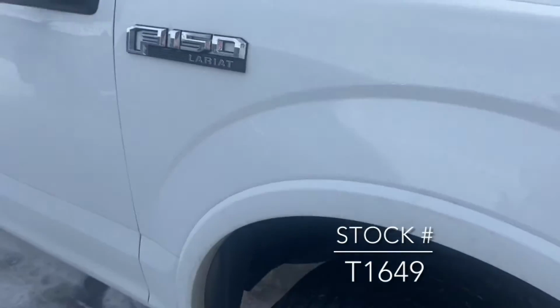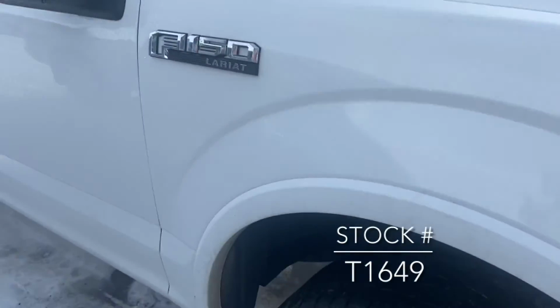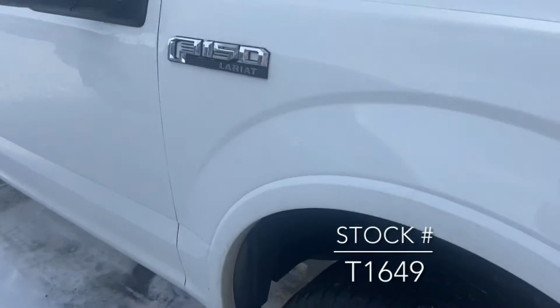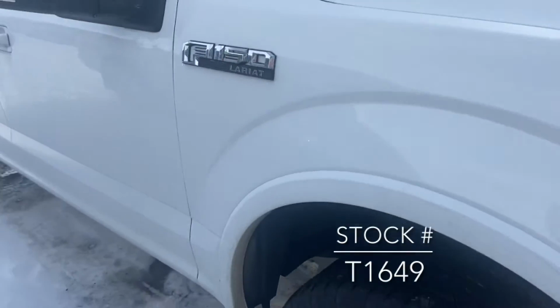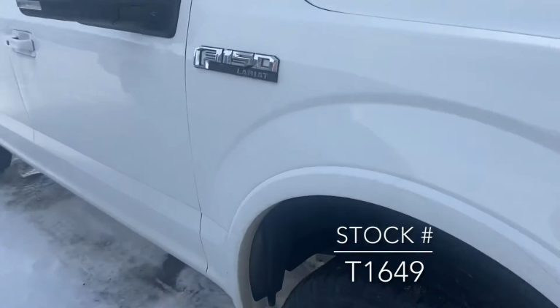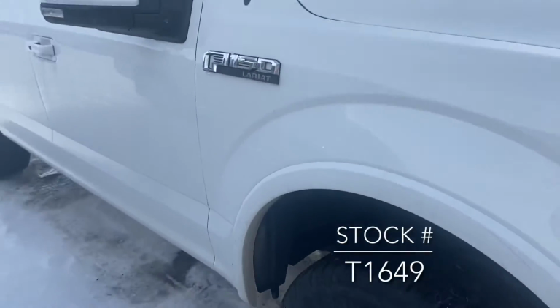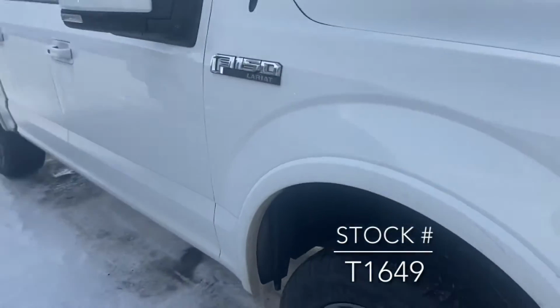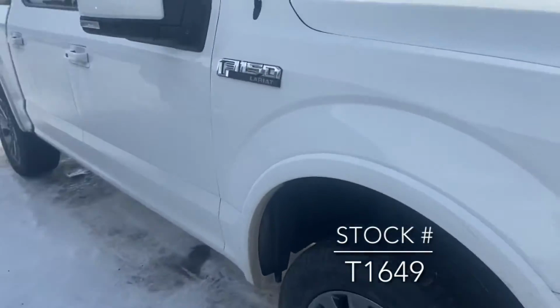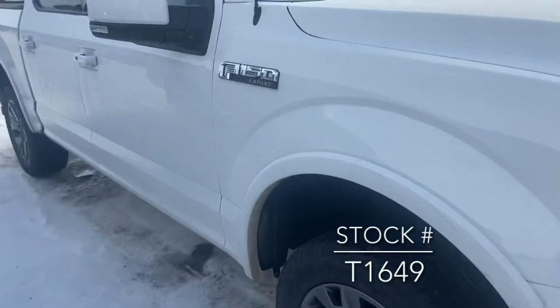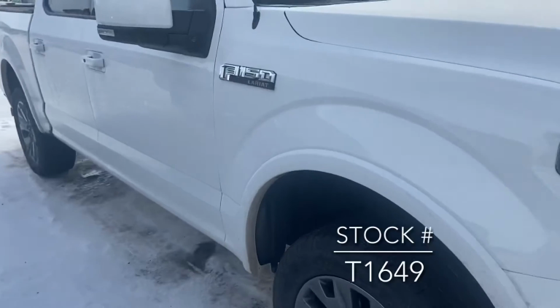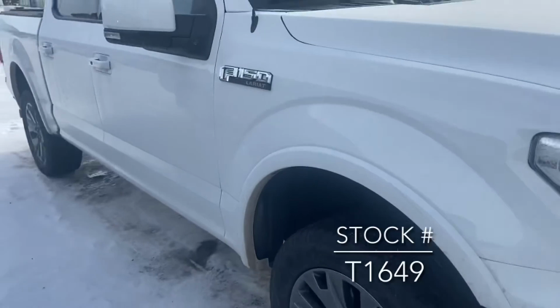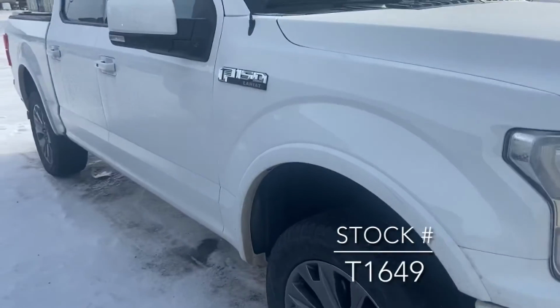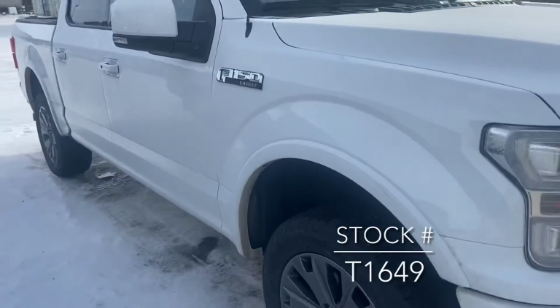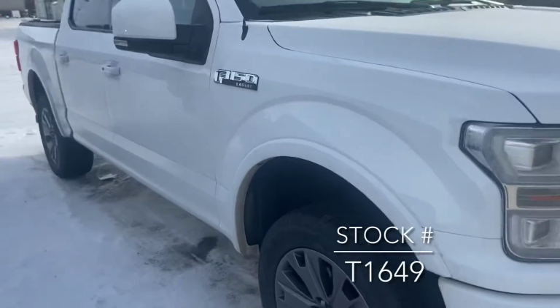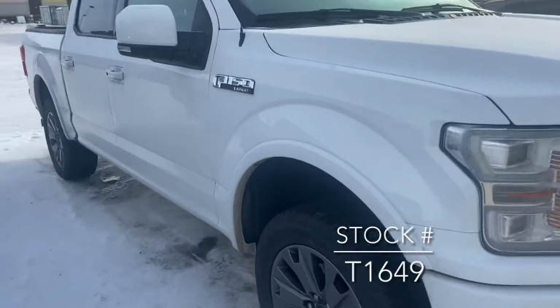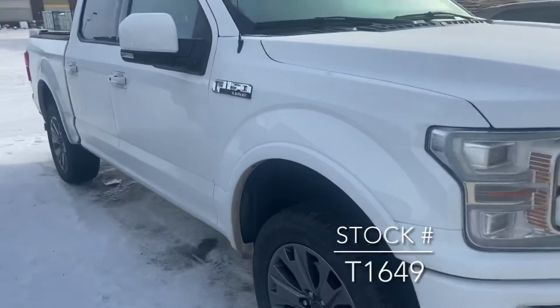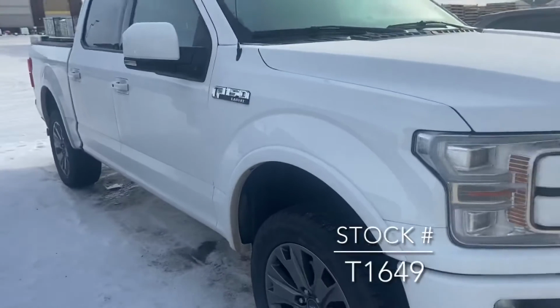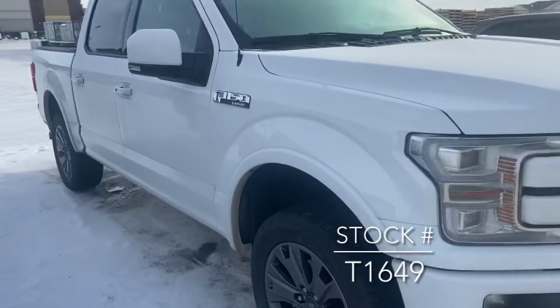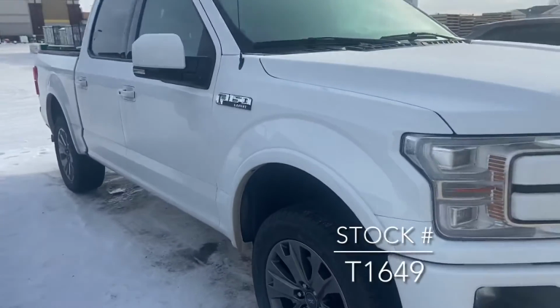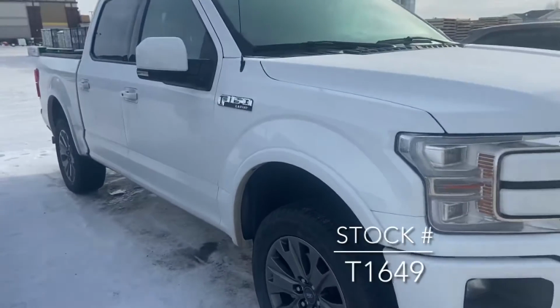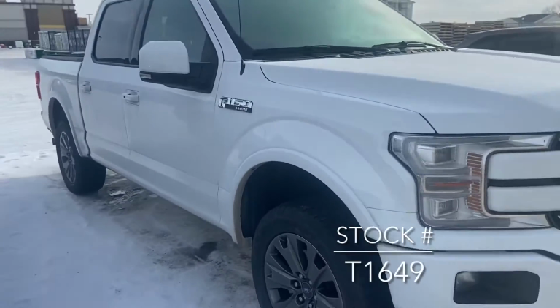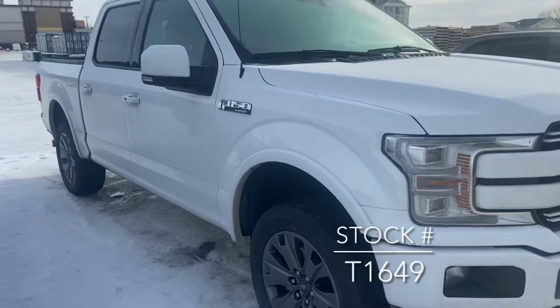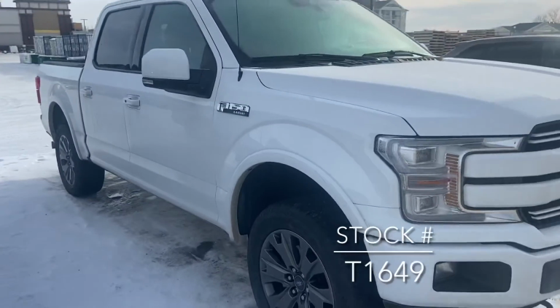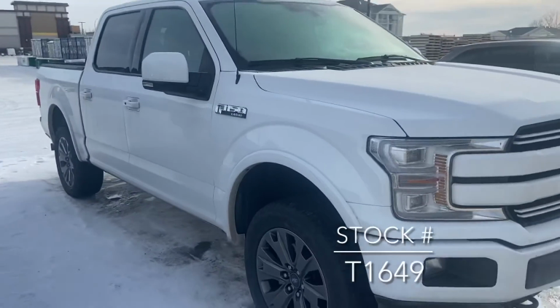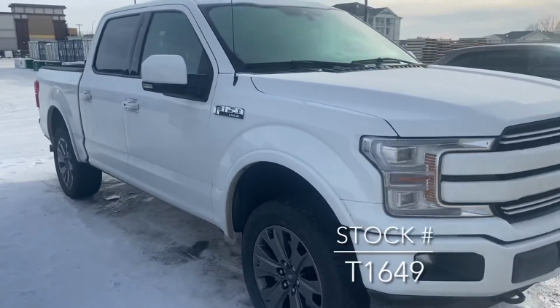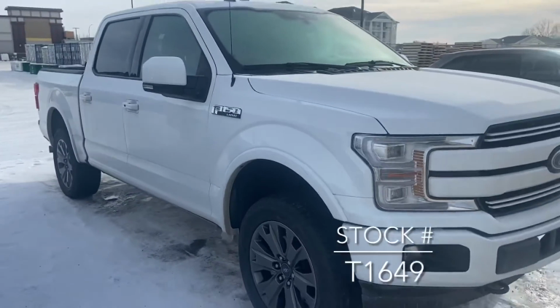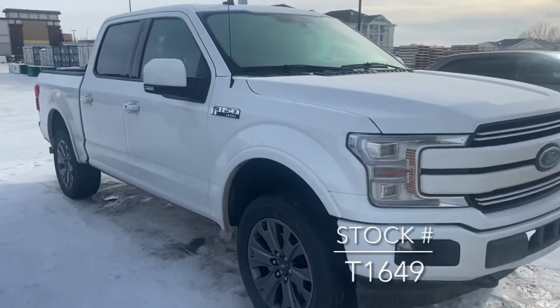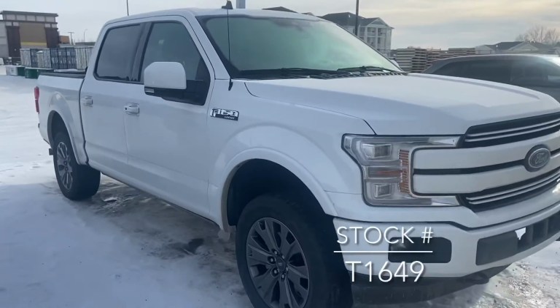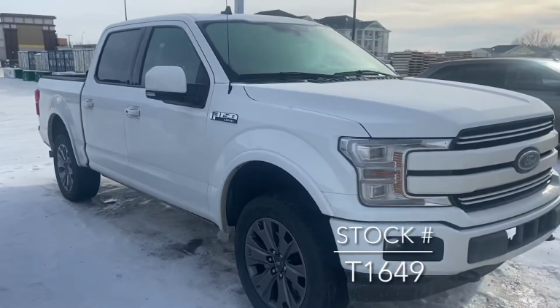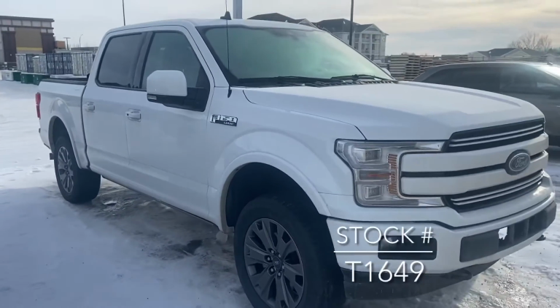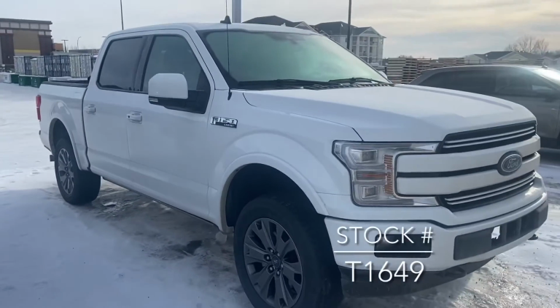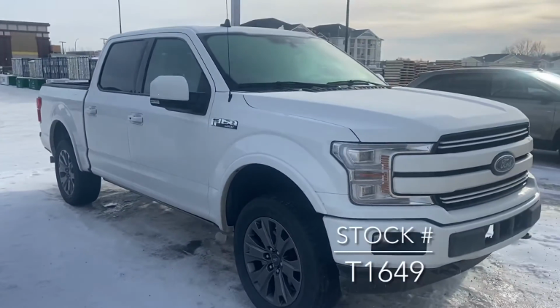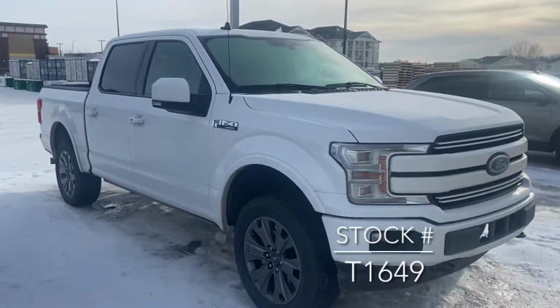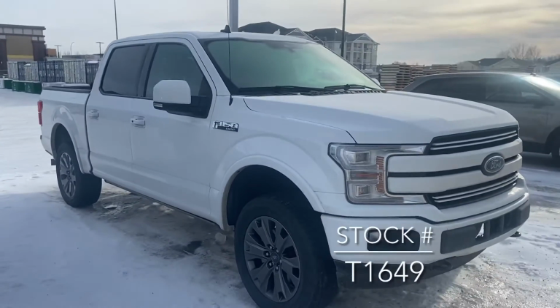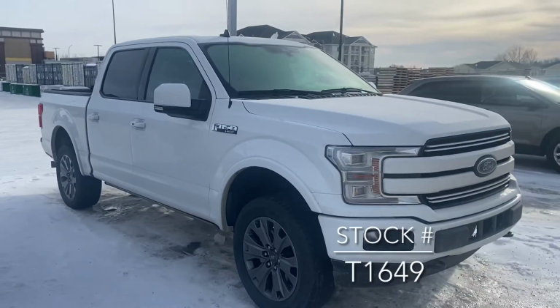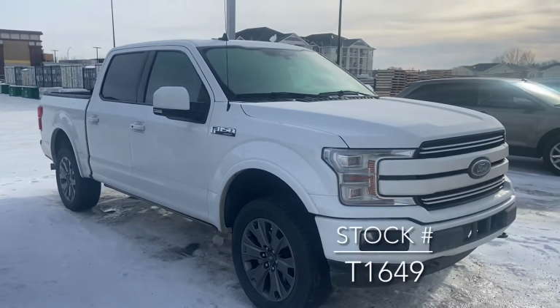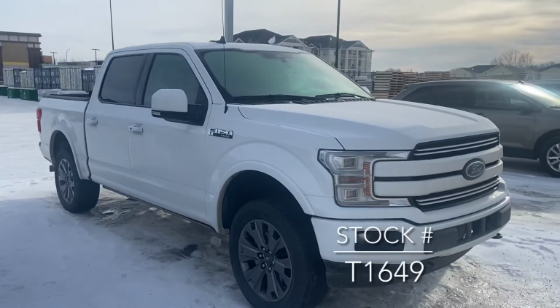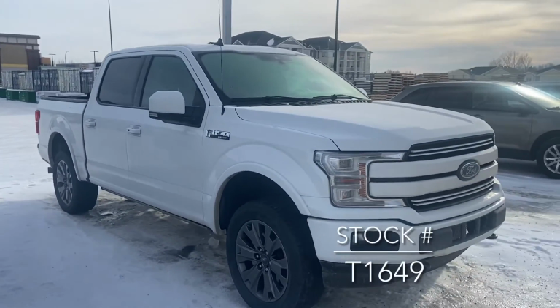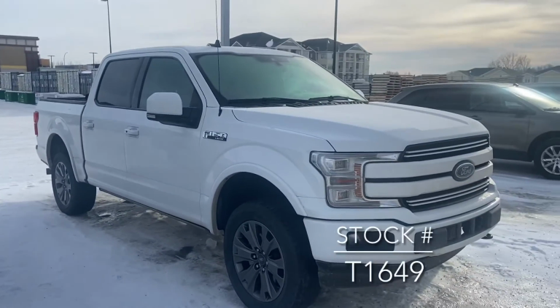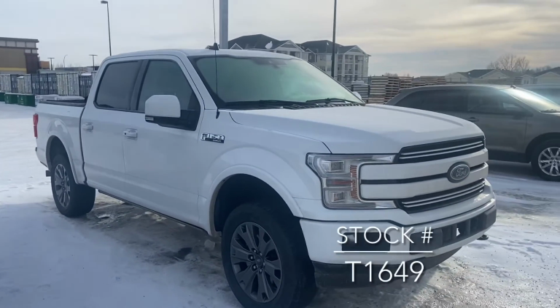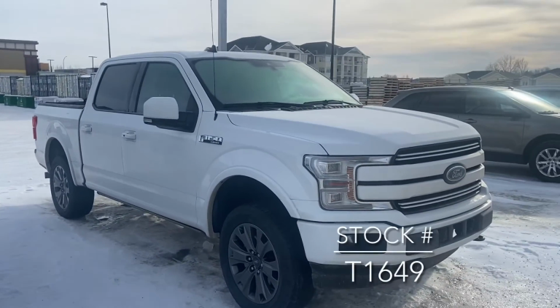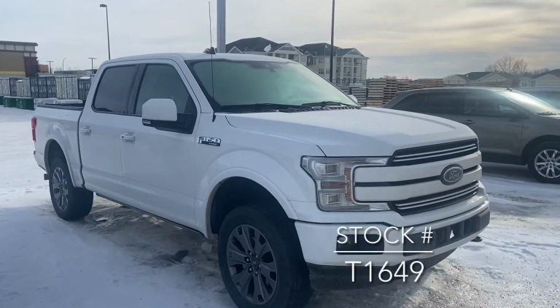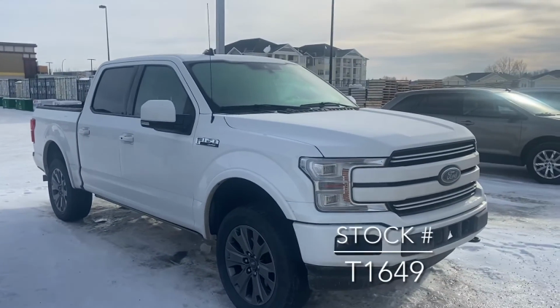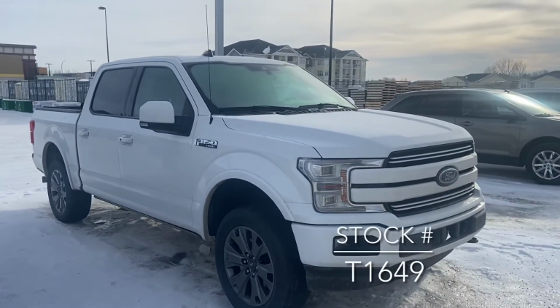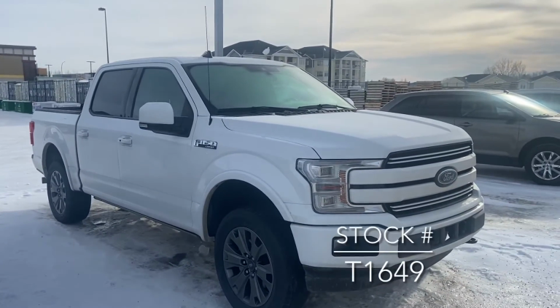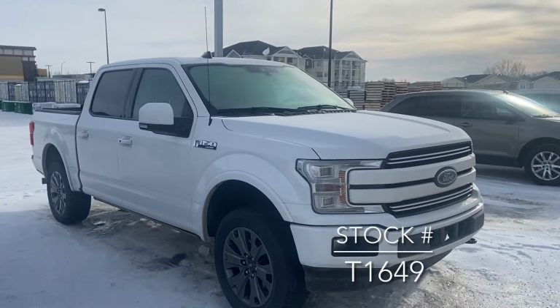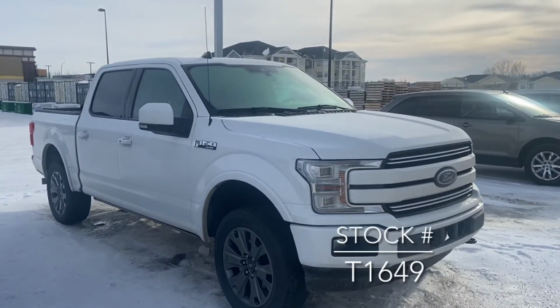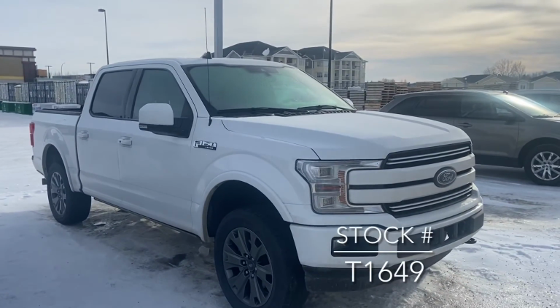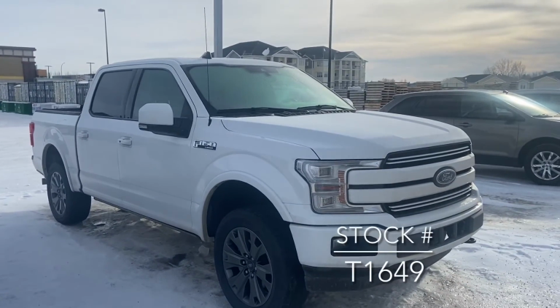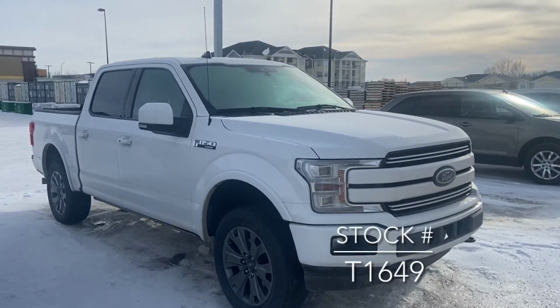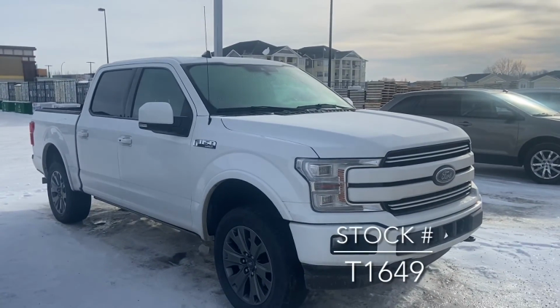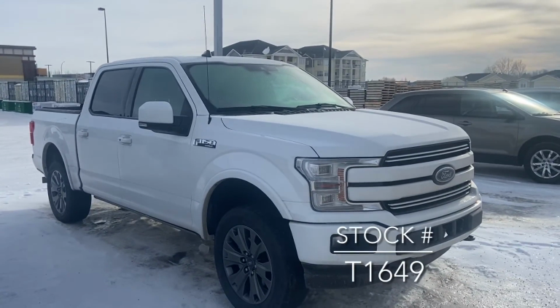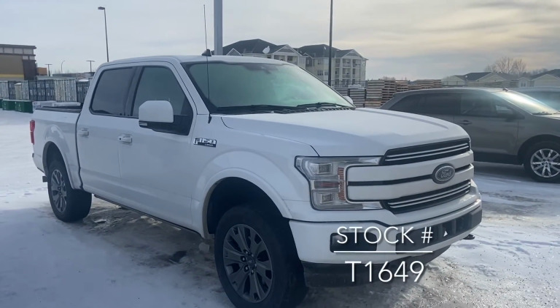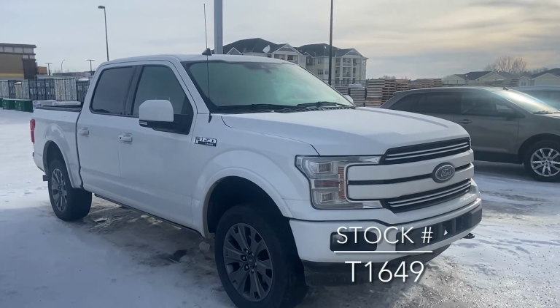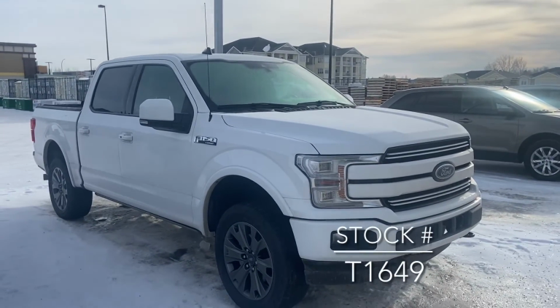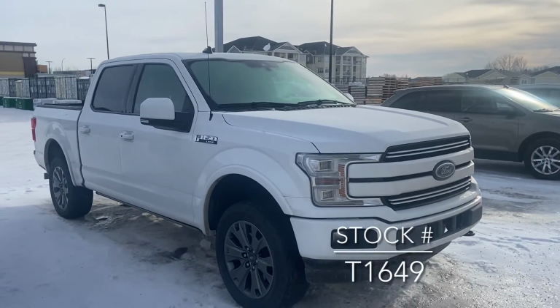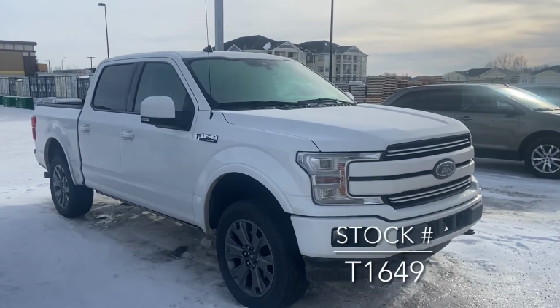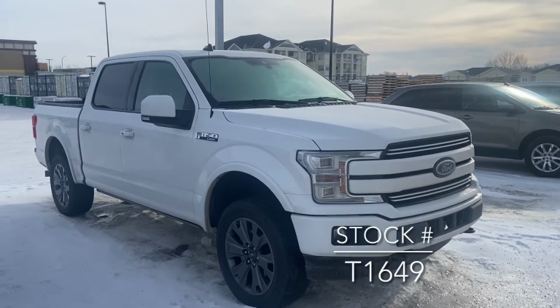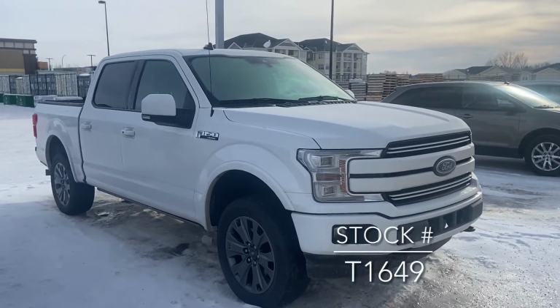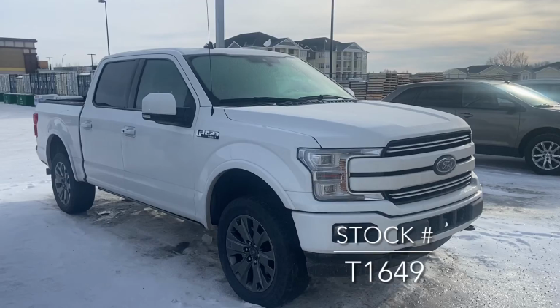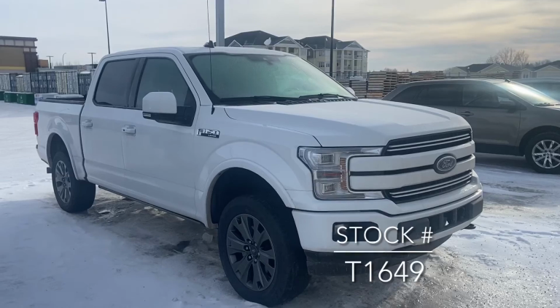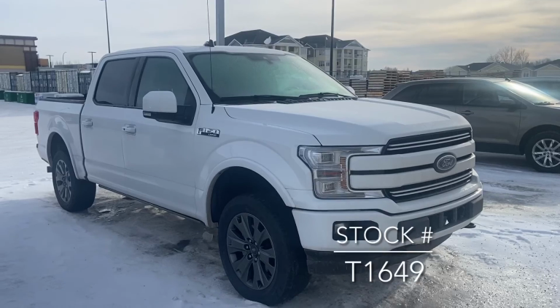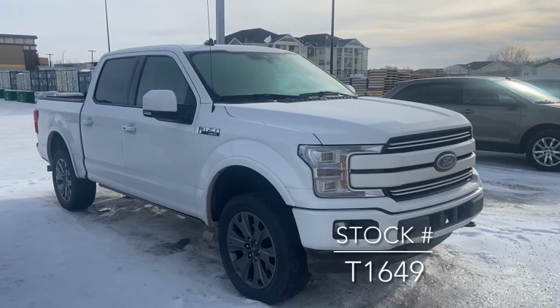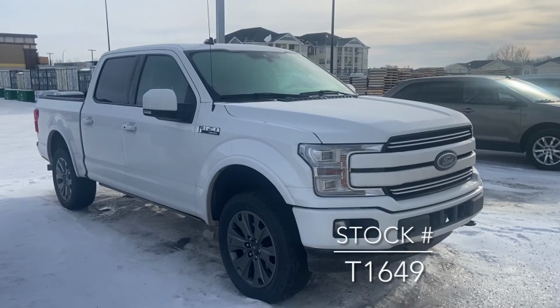Now if you're looking for this truck on our website, the stock number is T1649. Thank you.